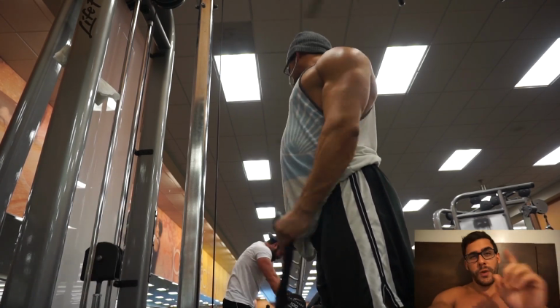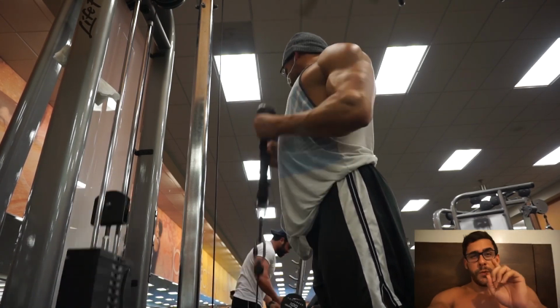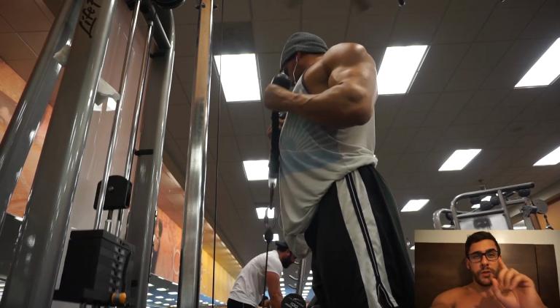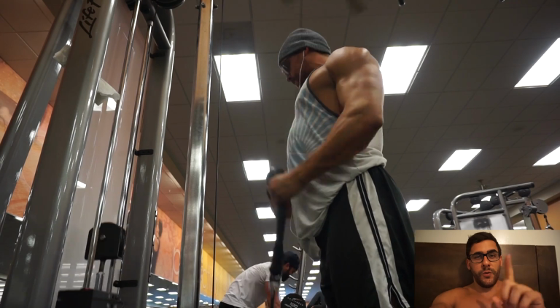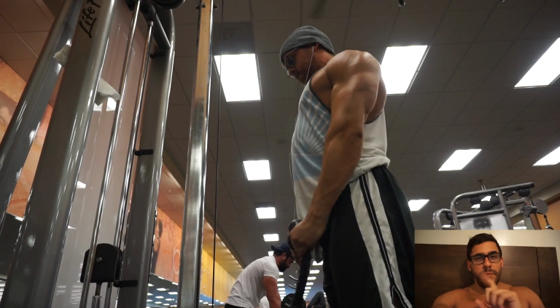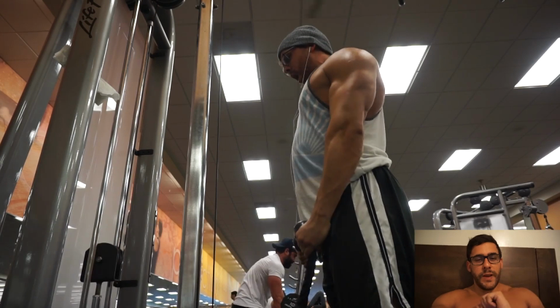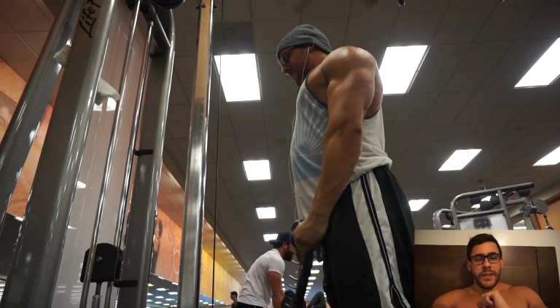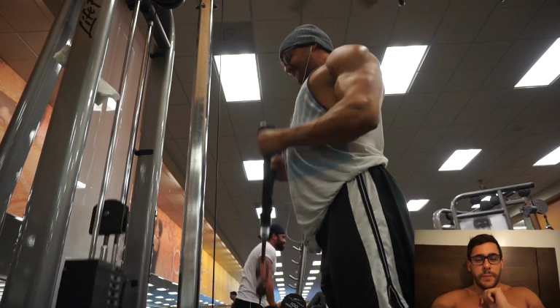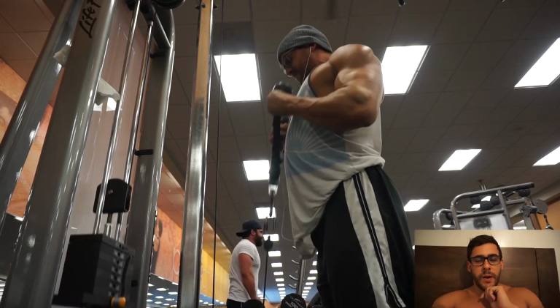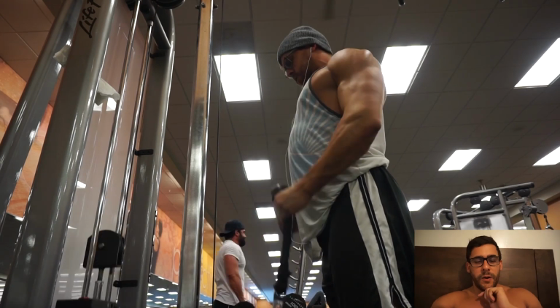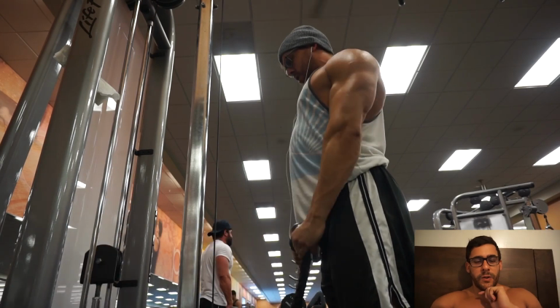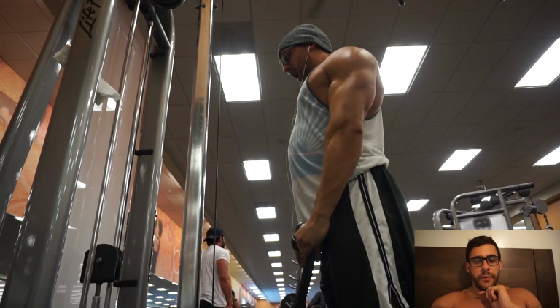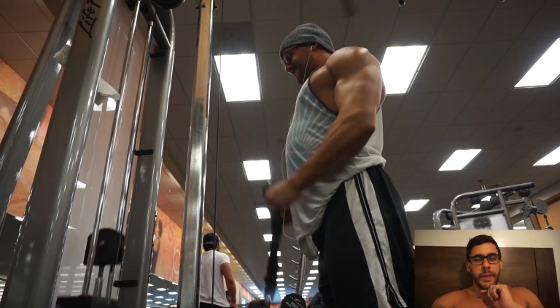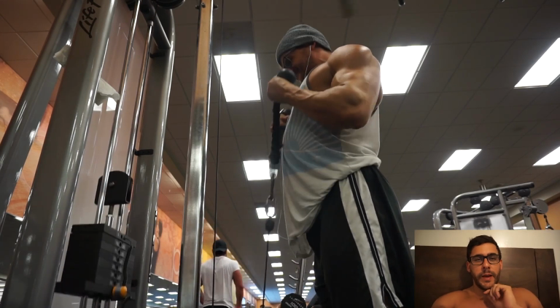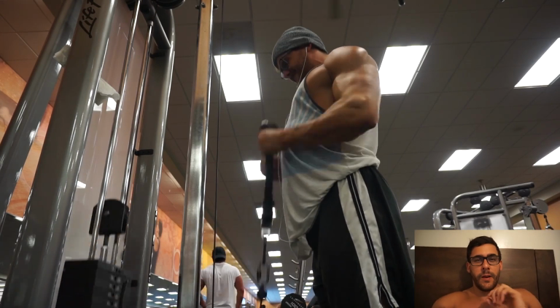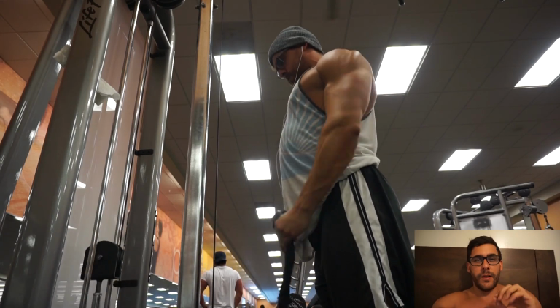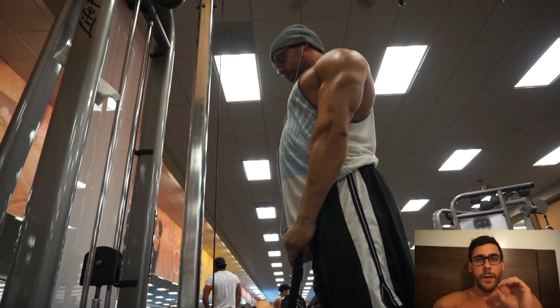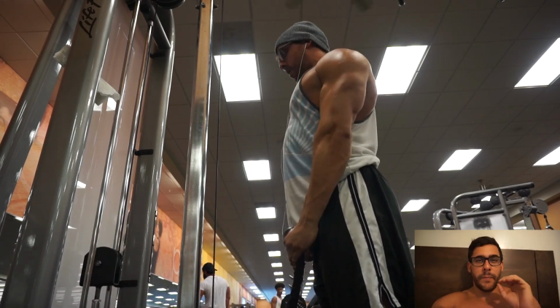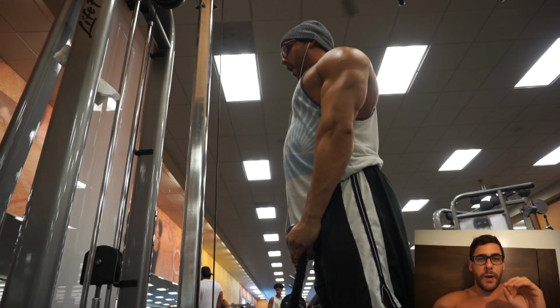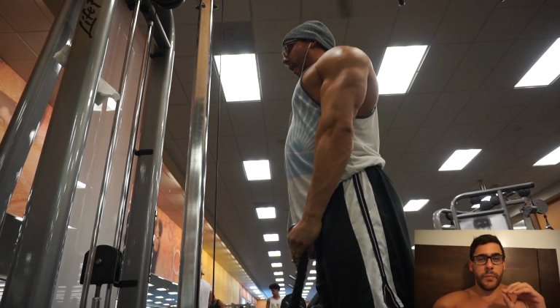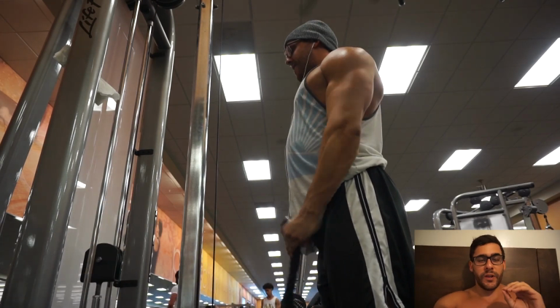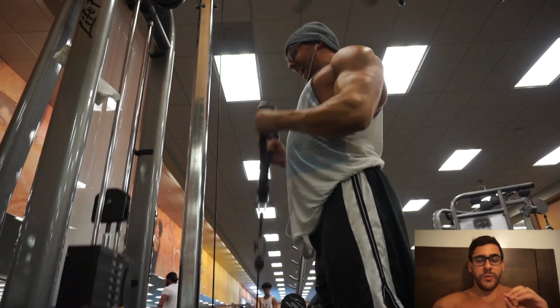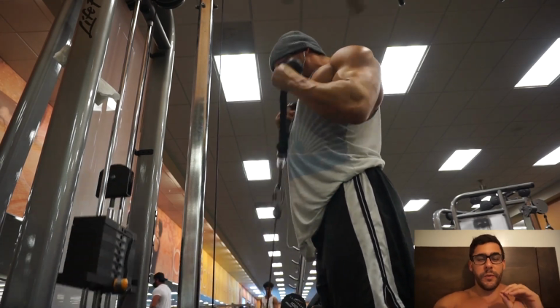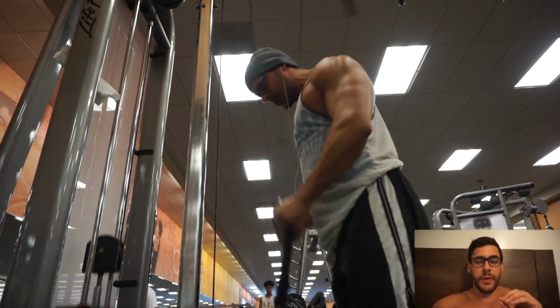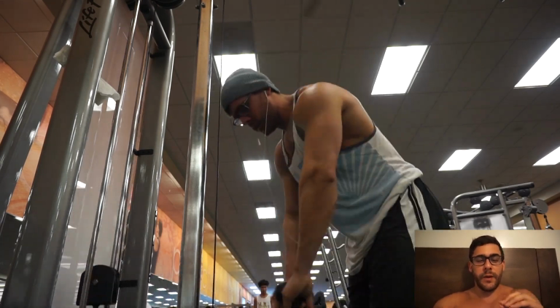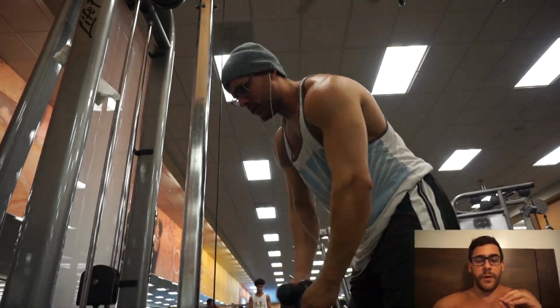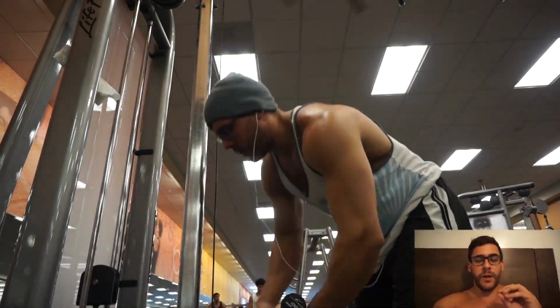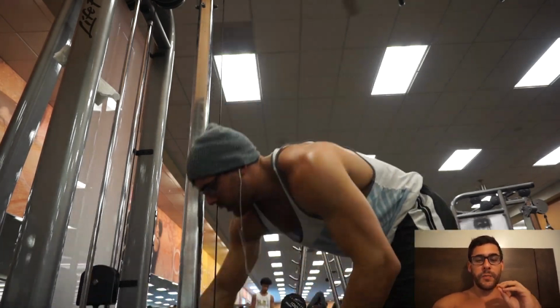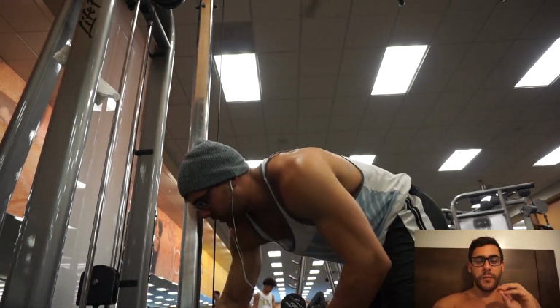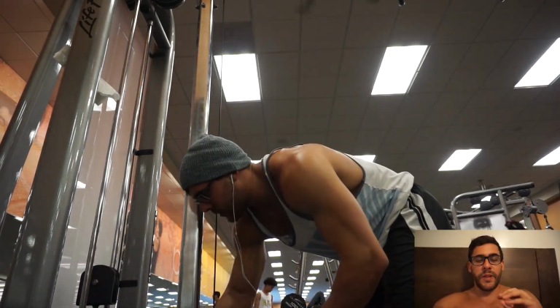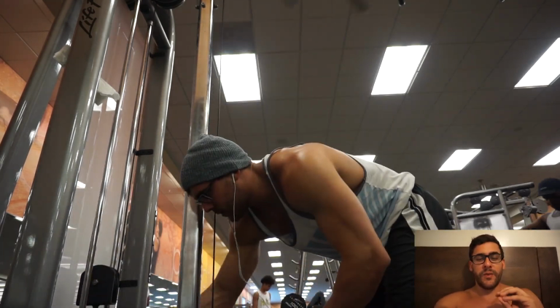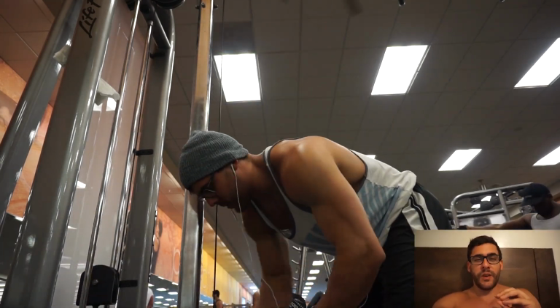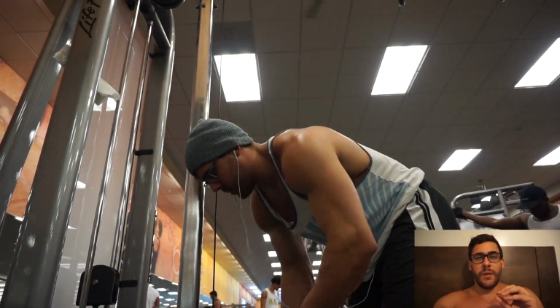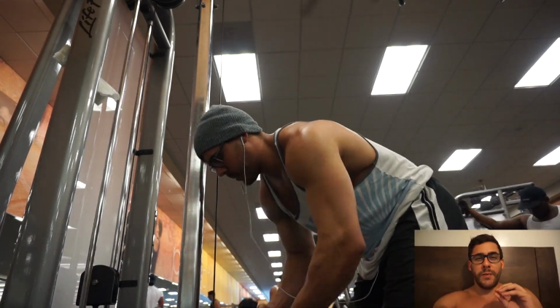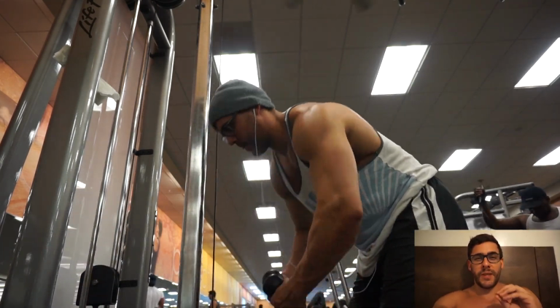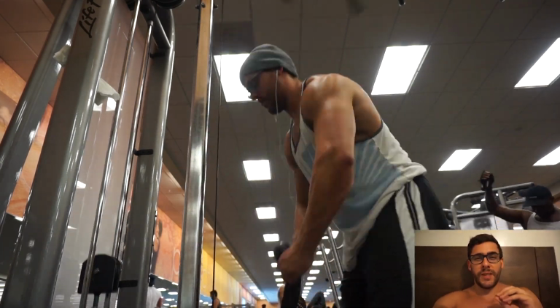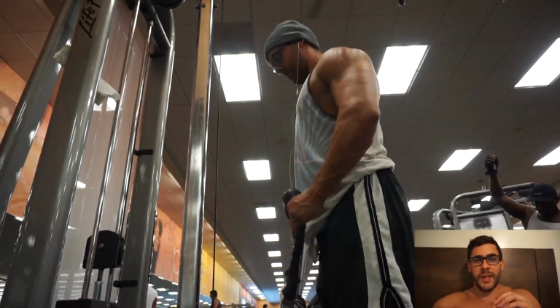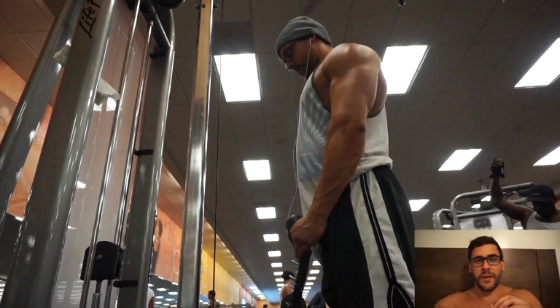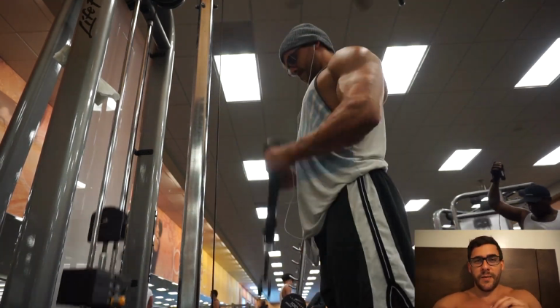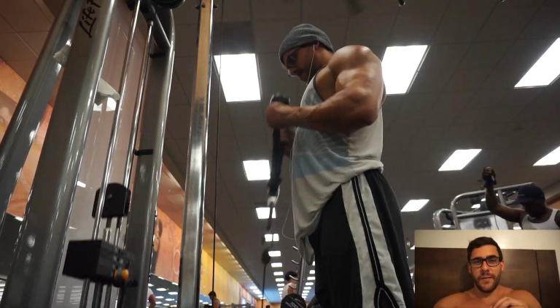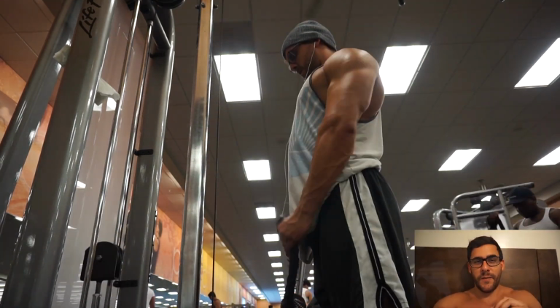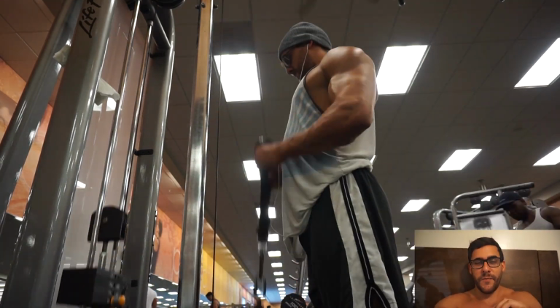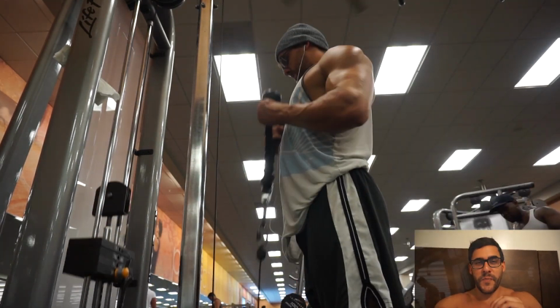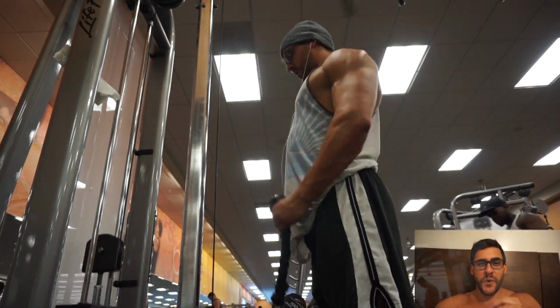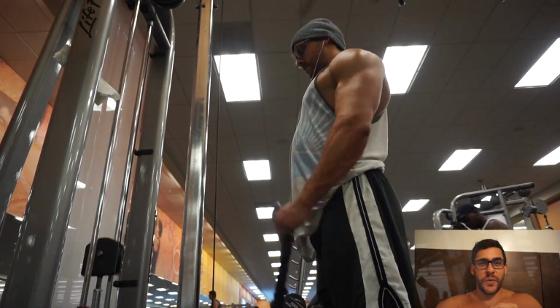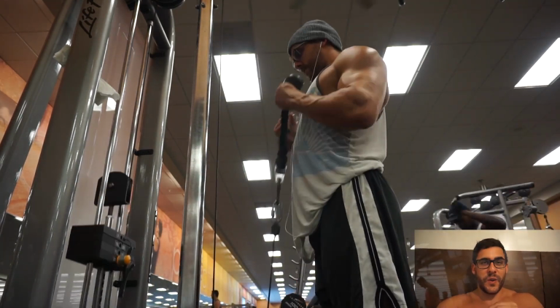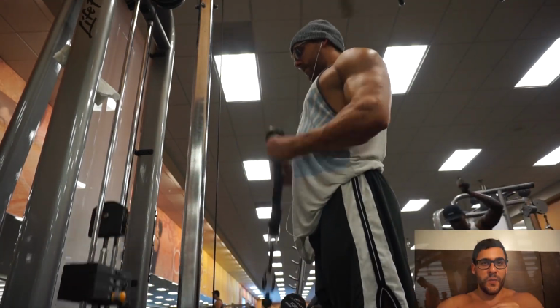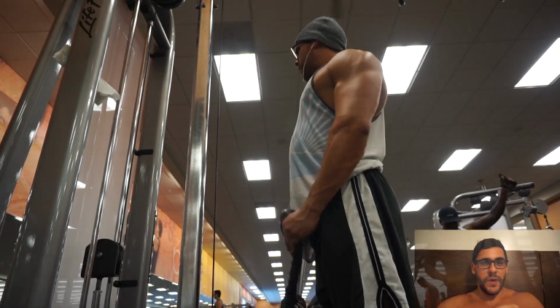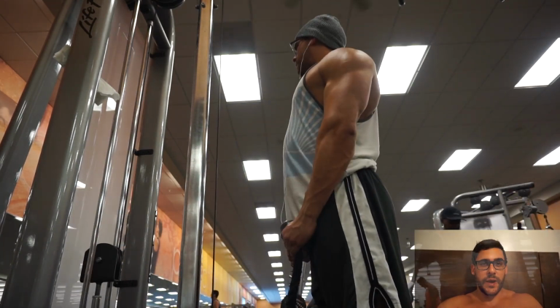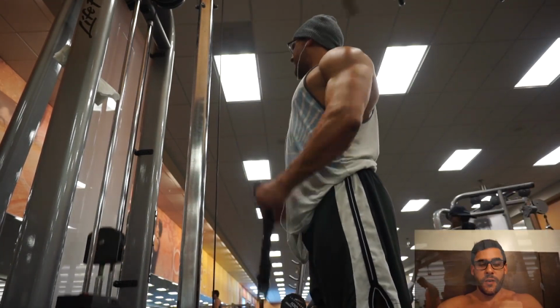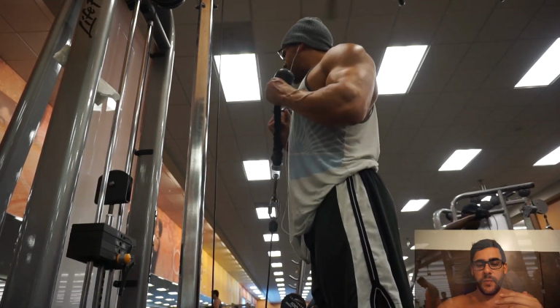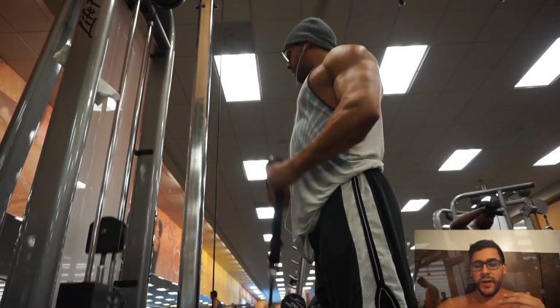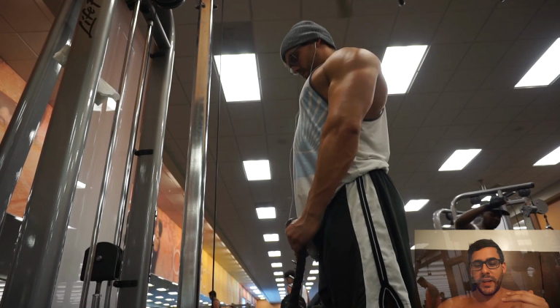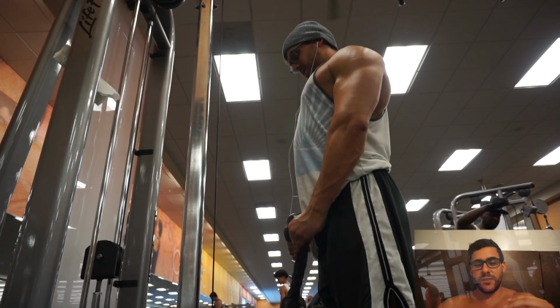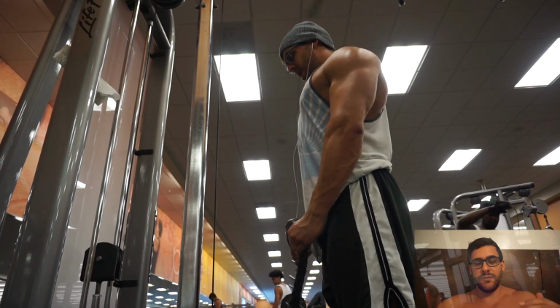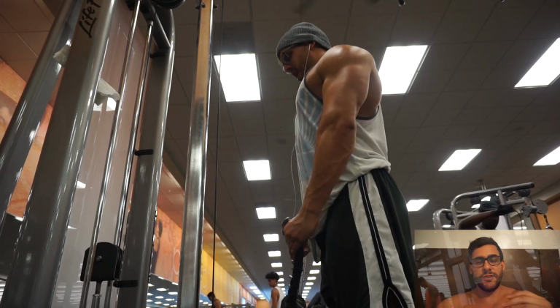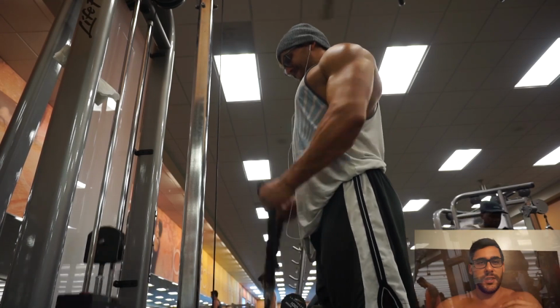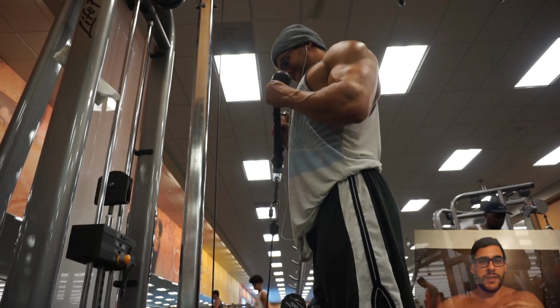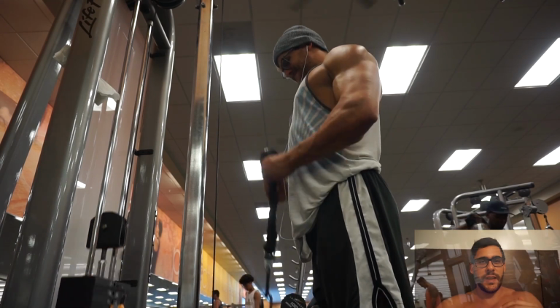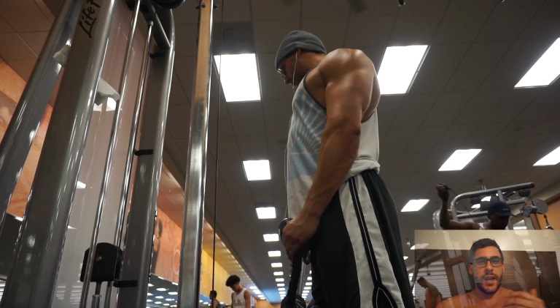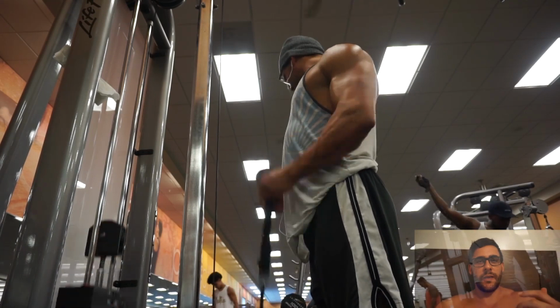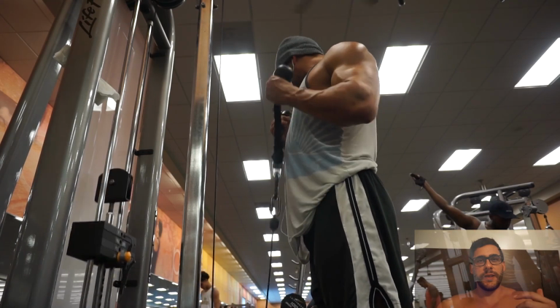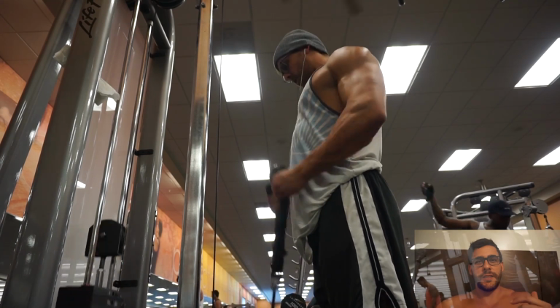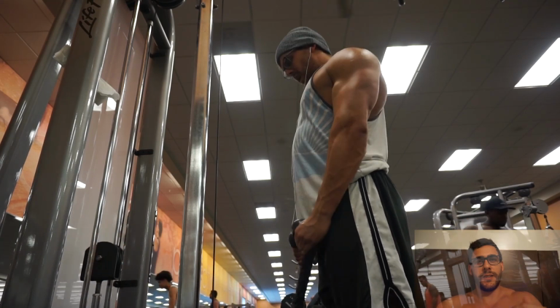Nos vemos en un mes para otro video. El próximo video les prometo que vamos a tener un poco de comidas — algo así.